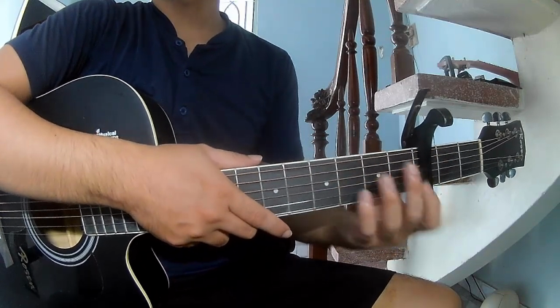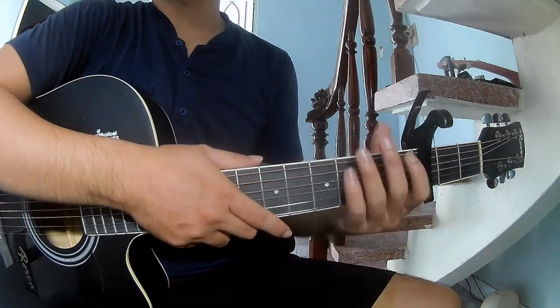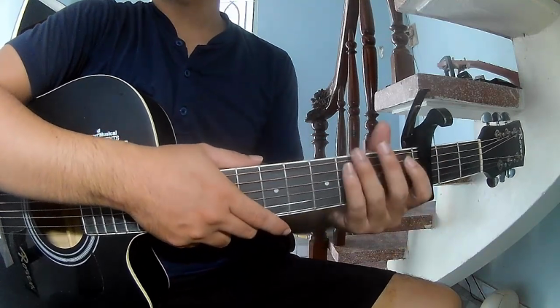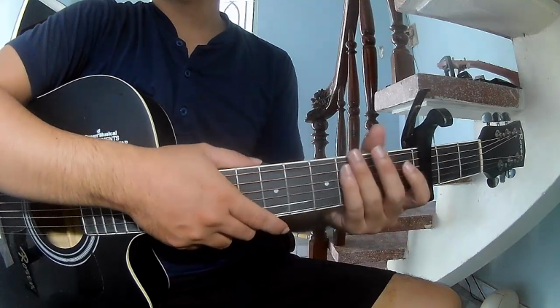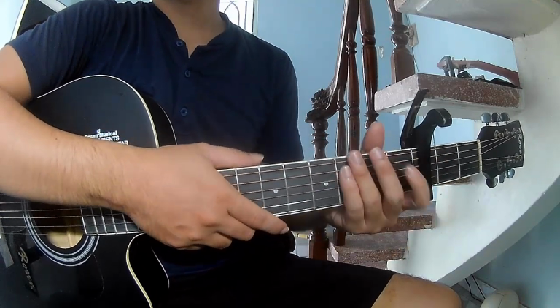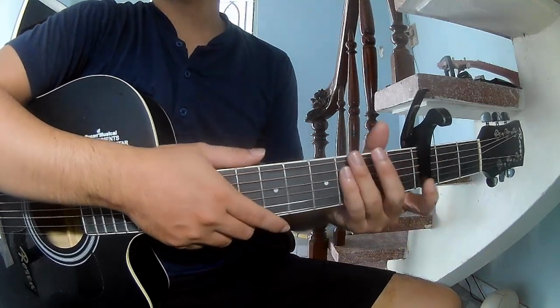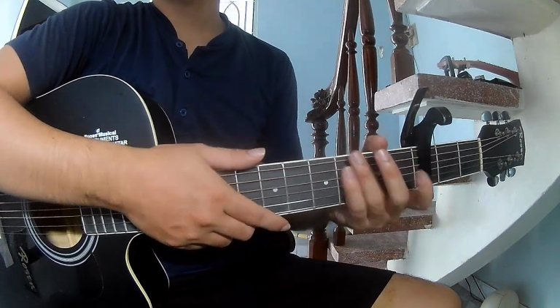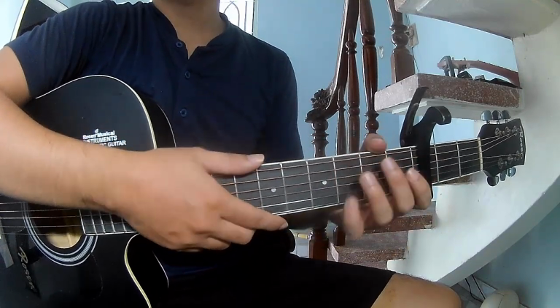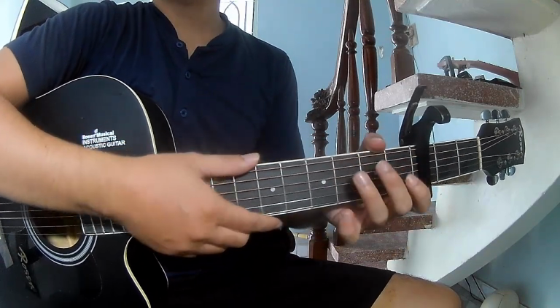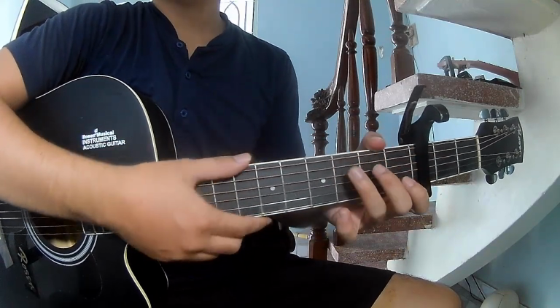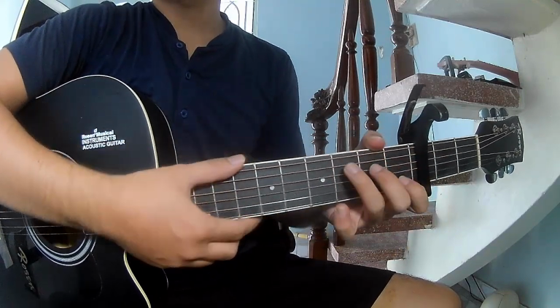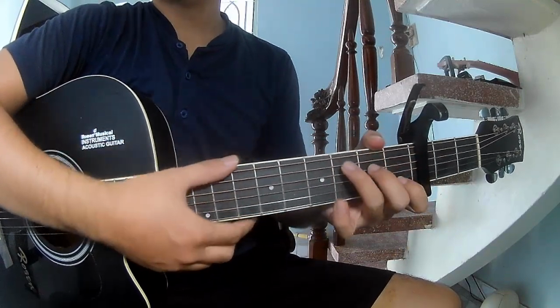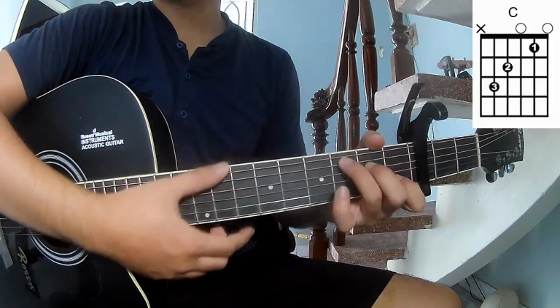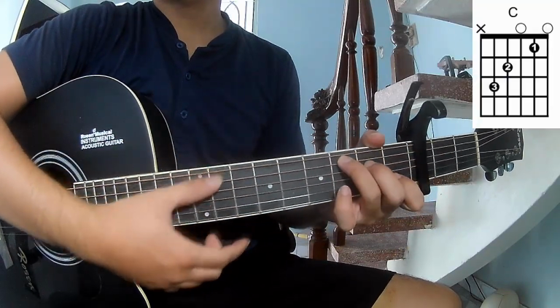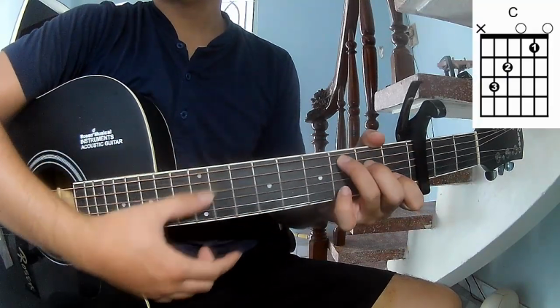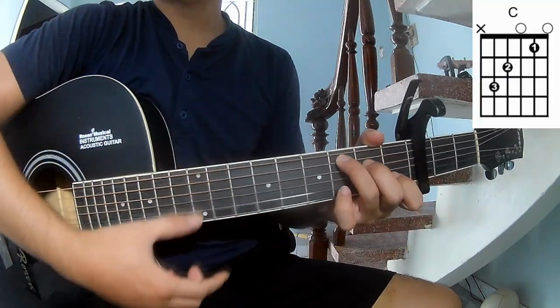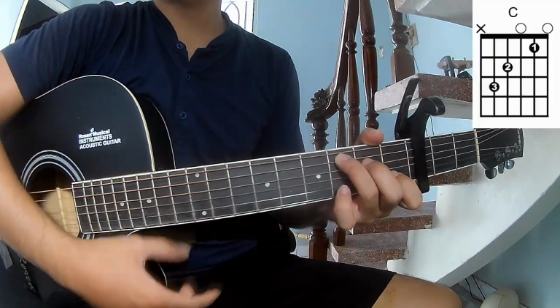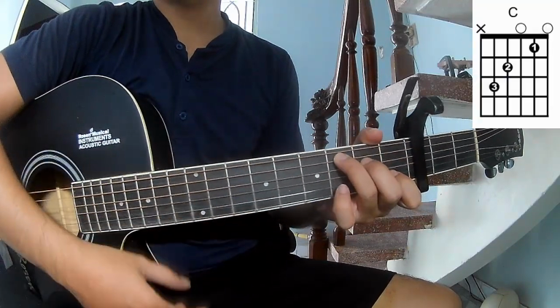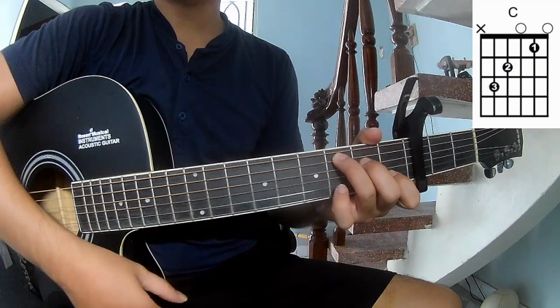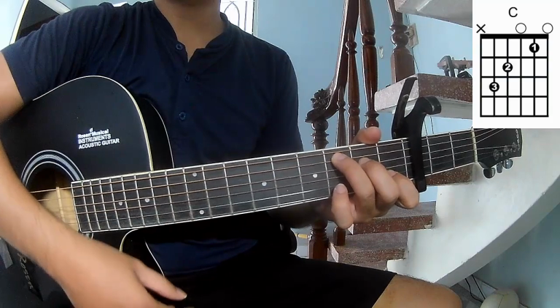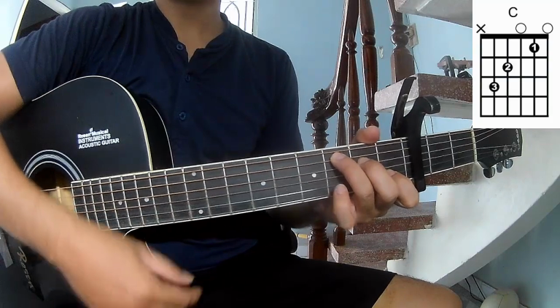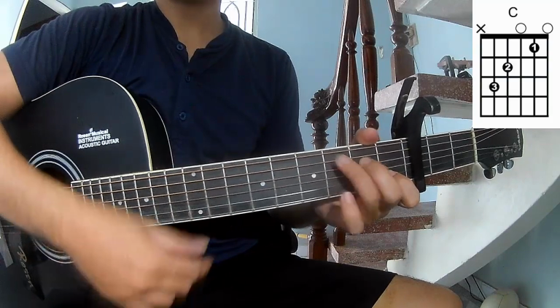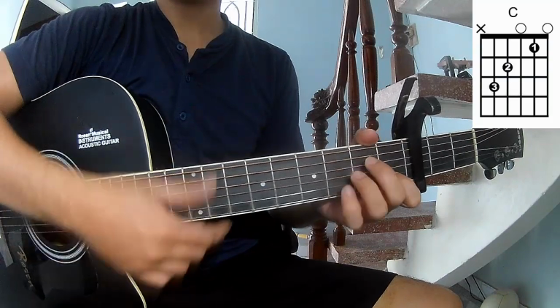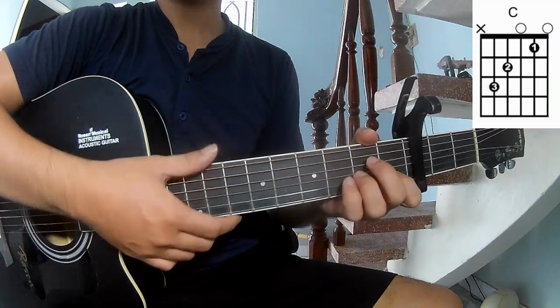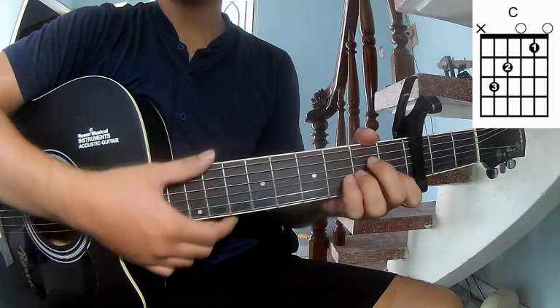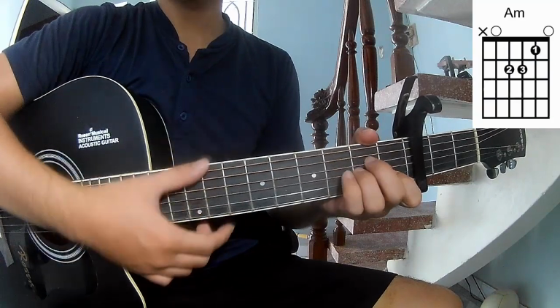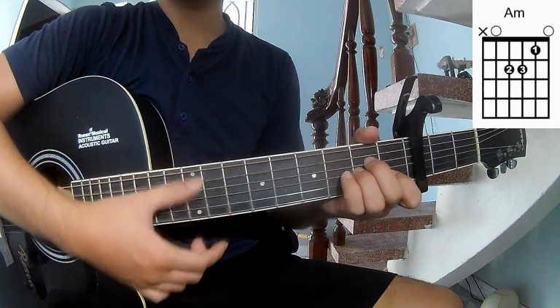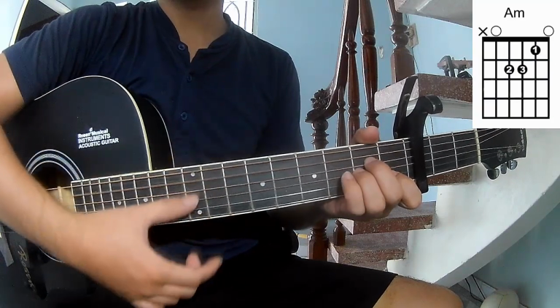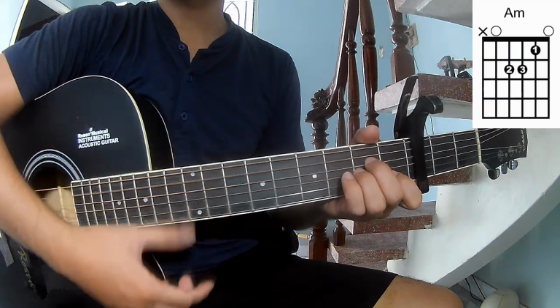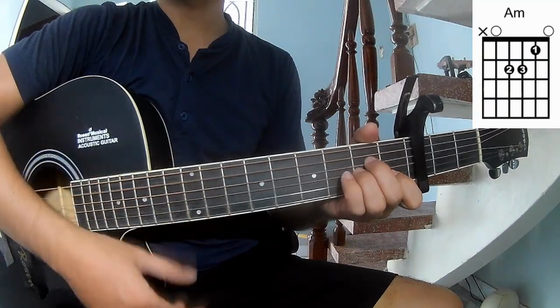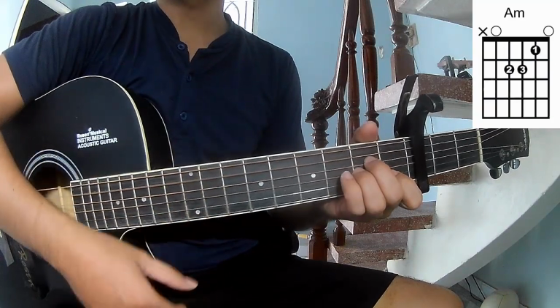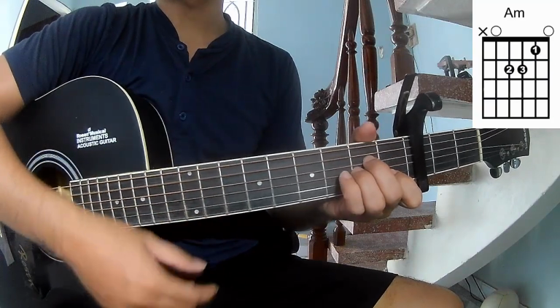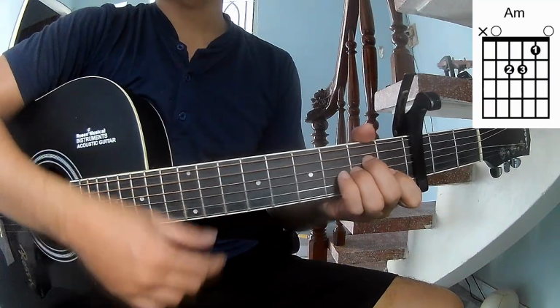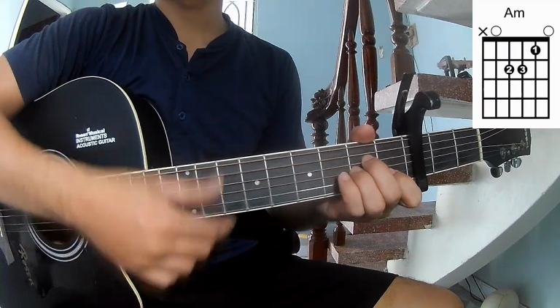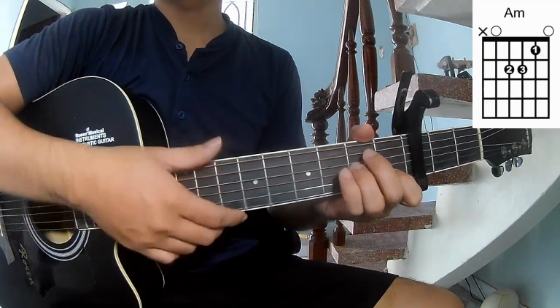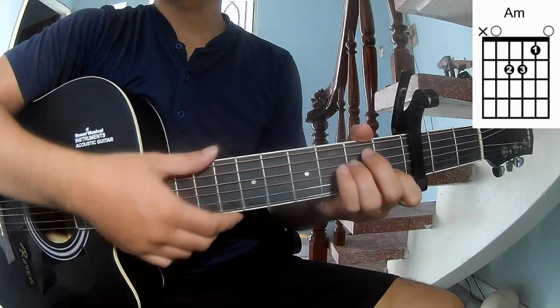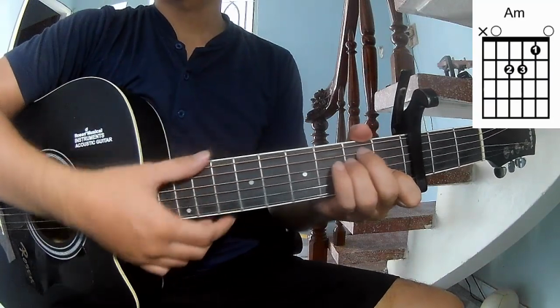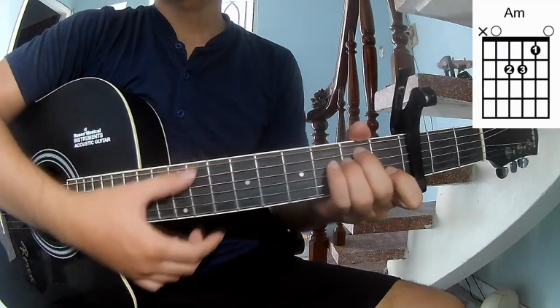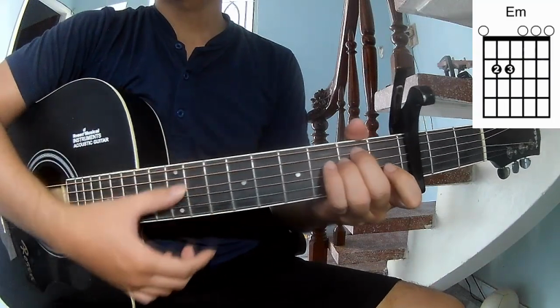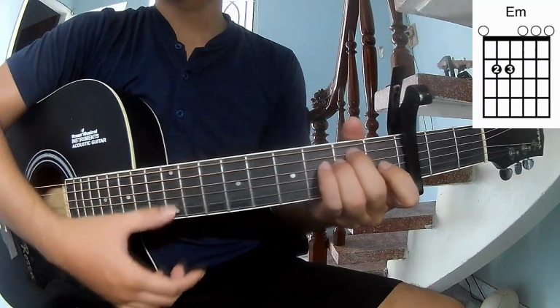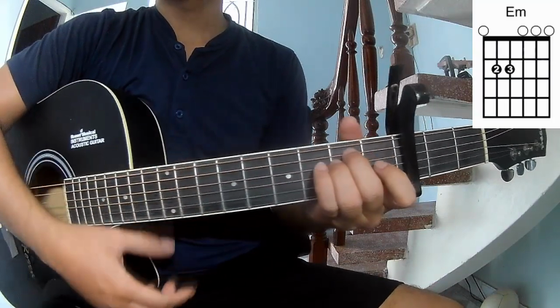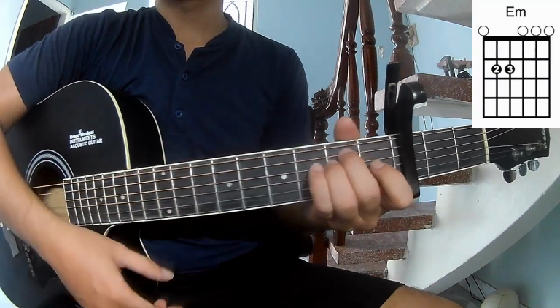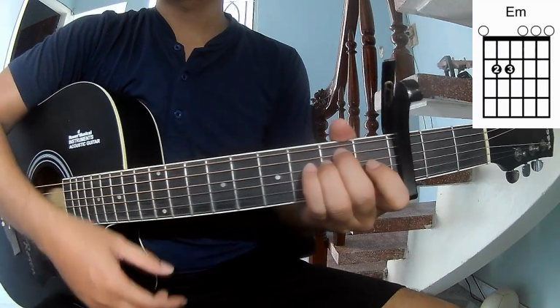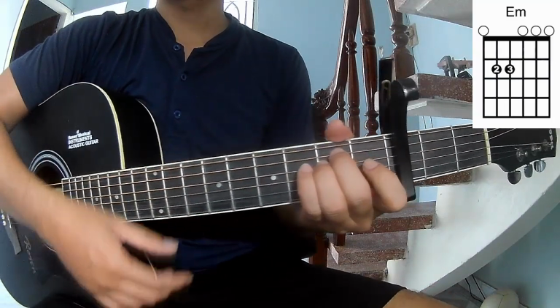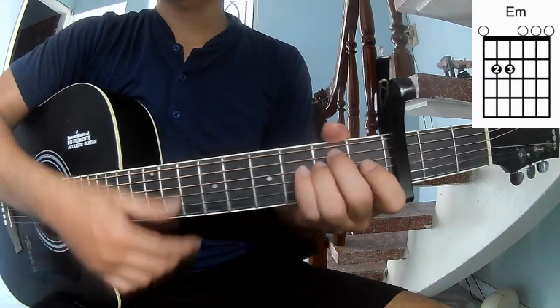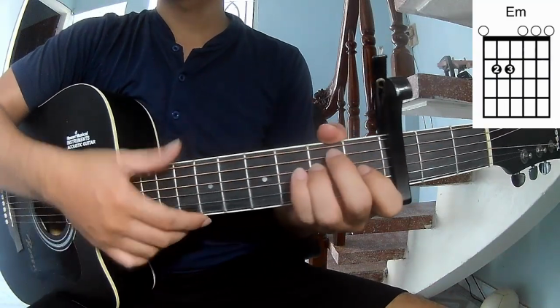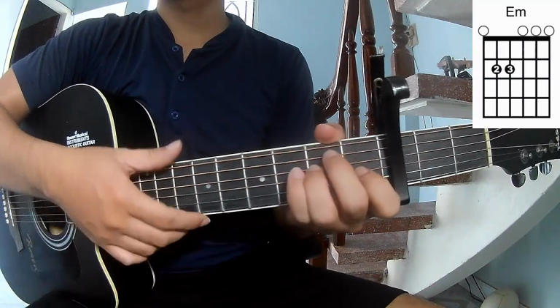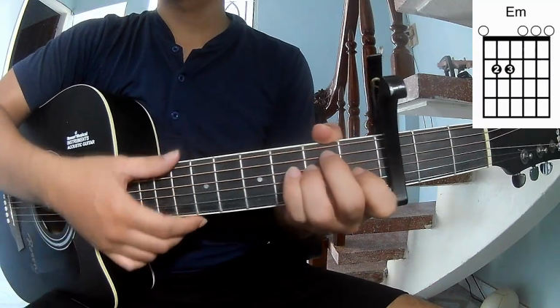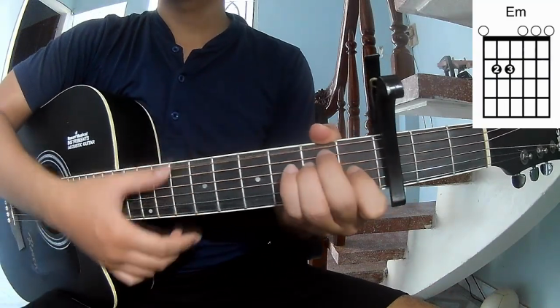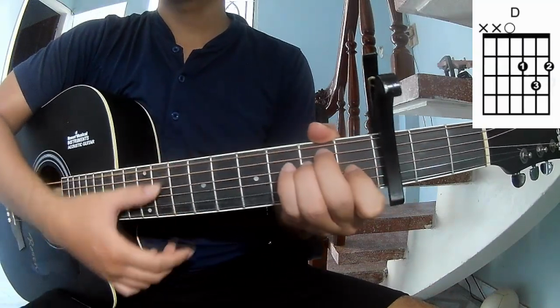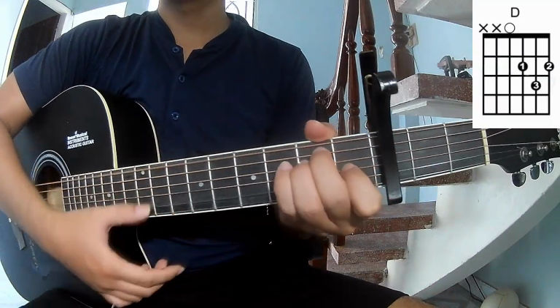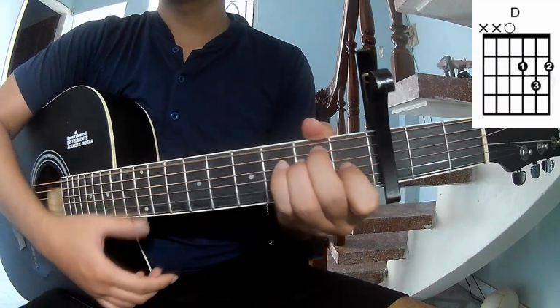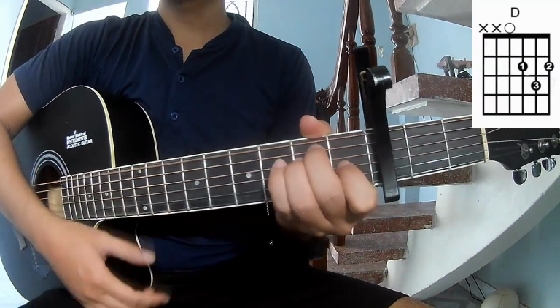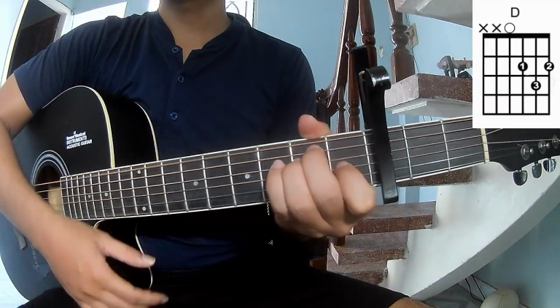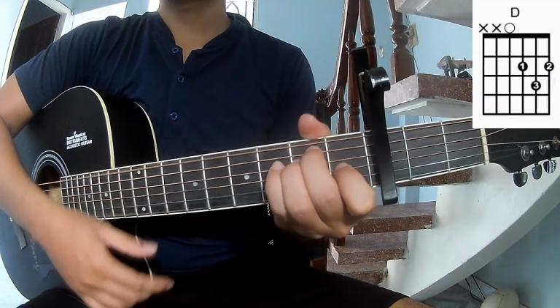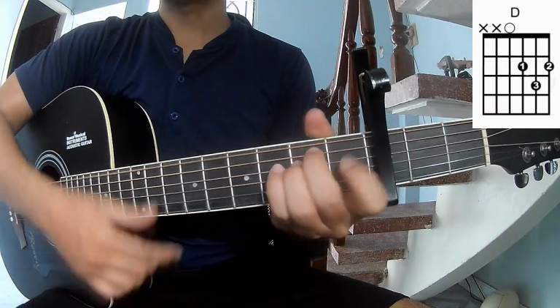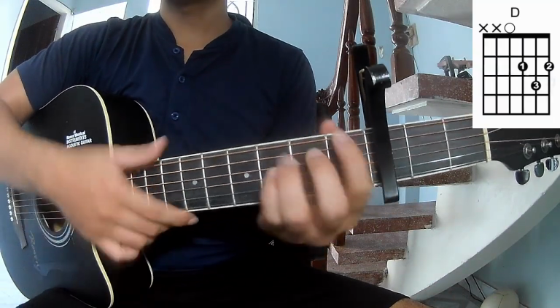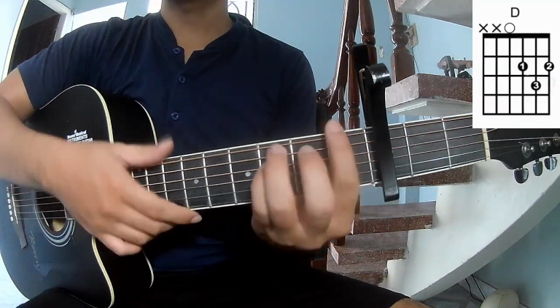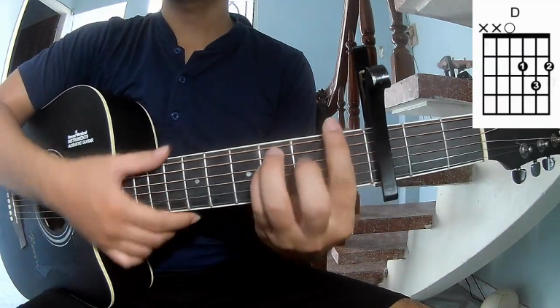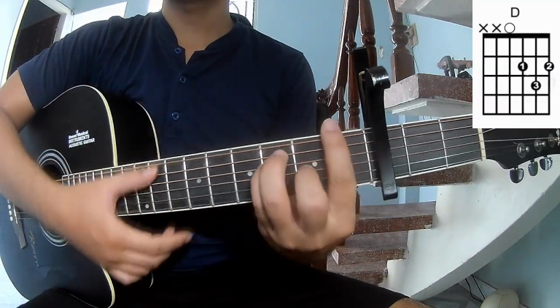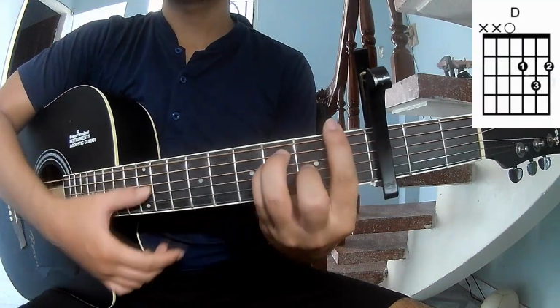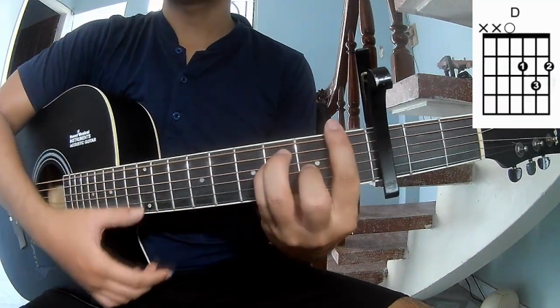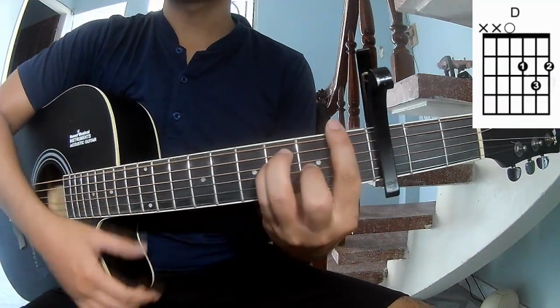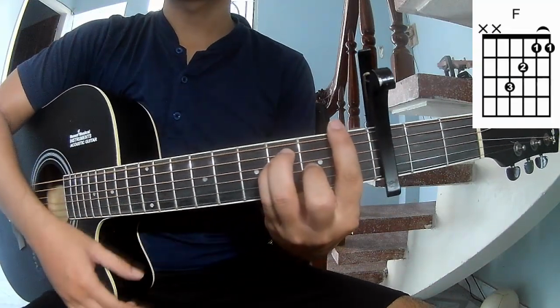The chords of this song are C, A, E, and E.